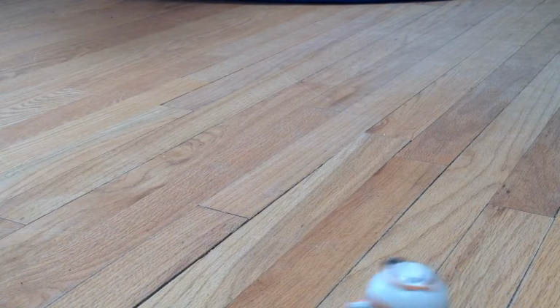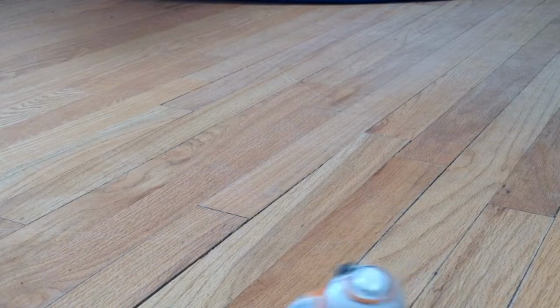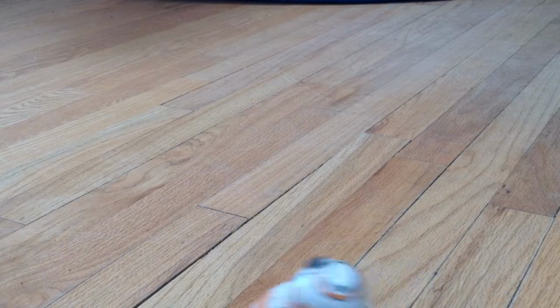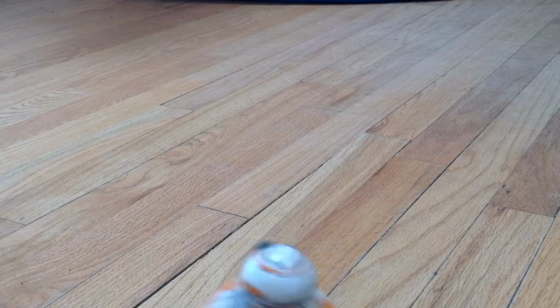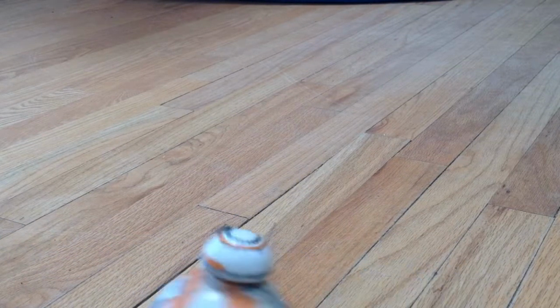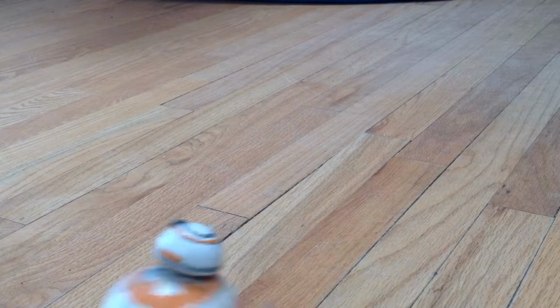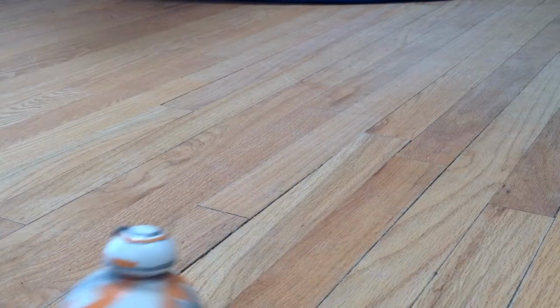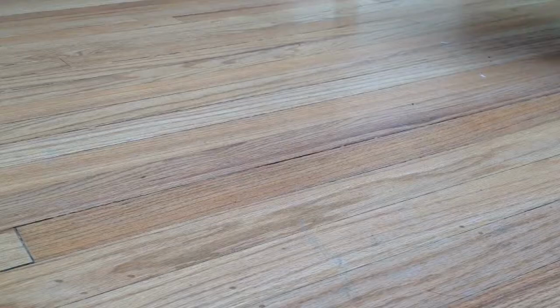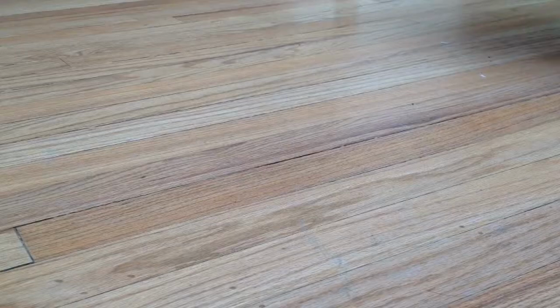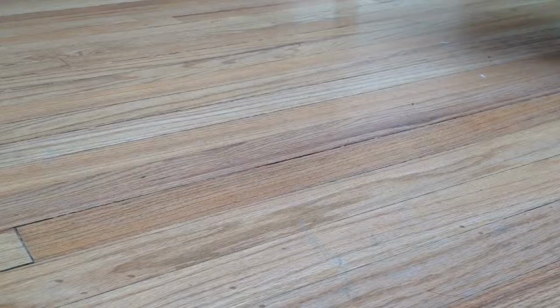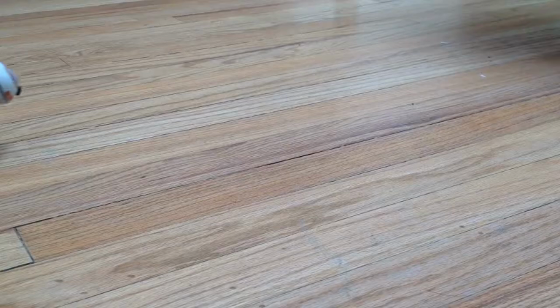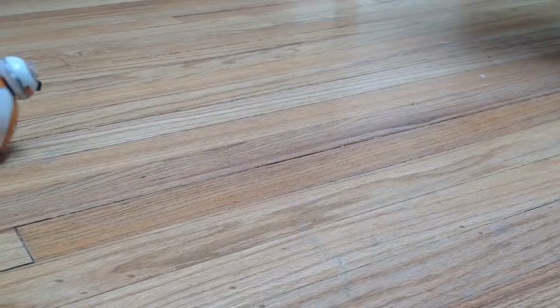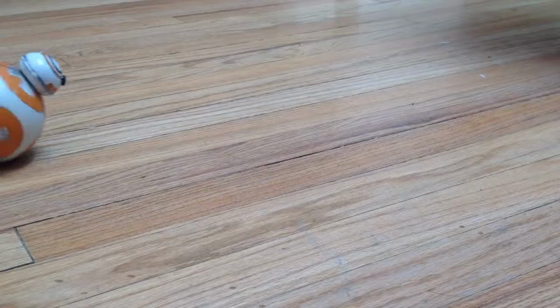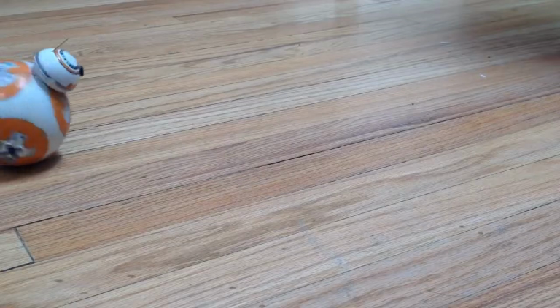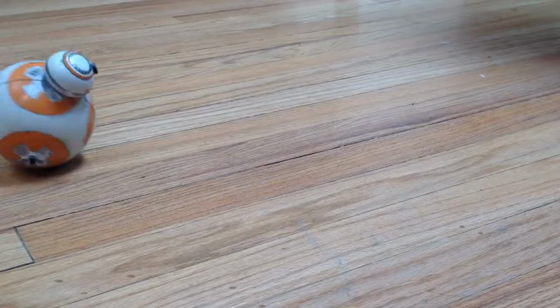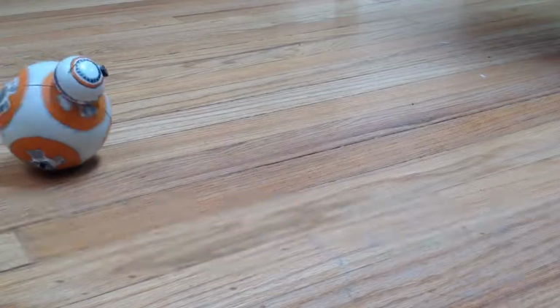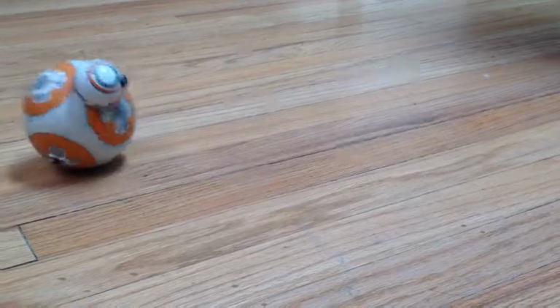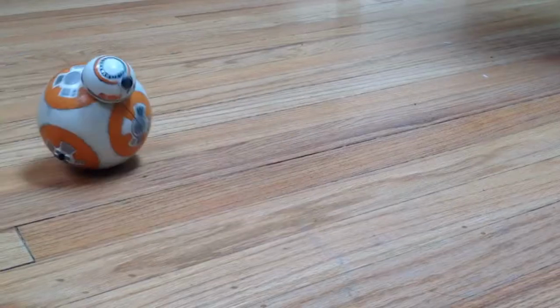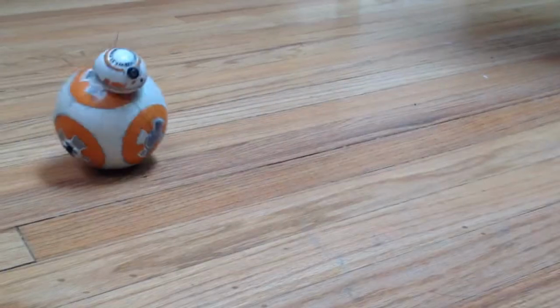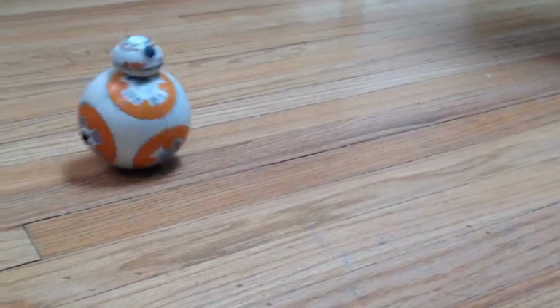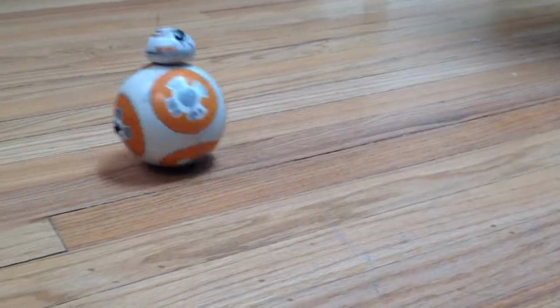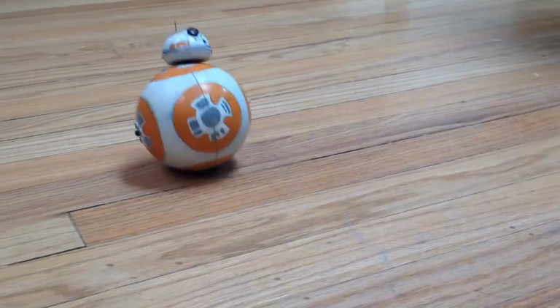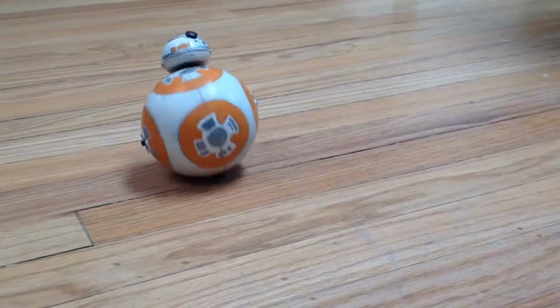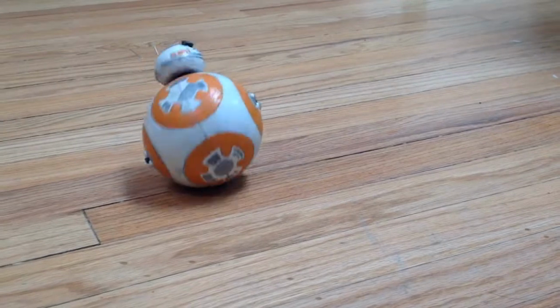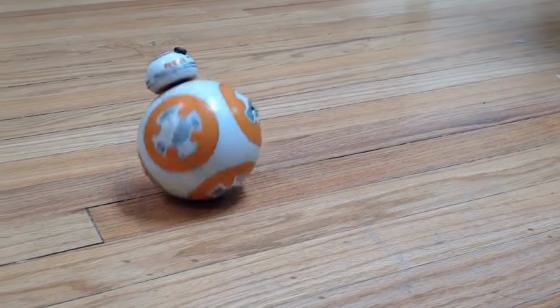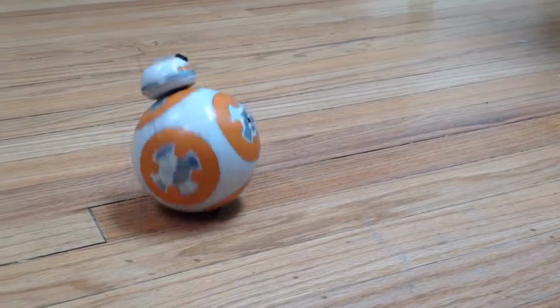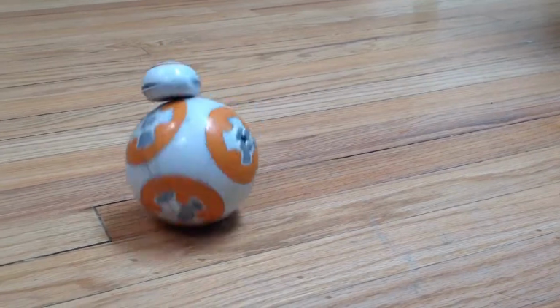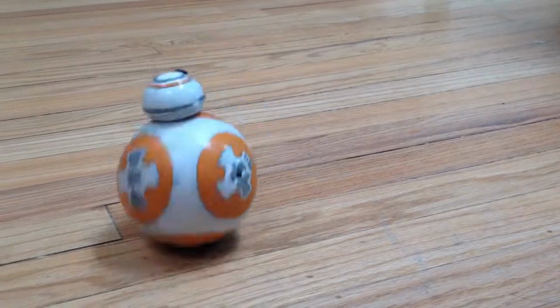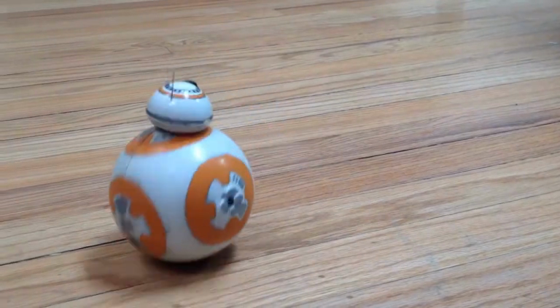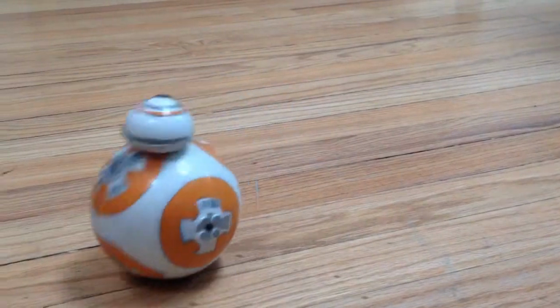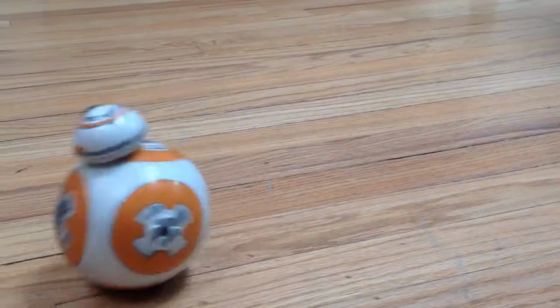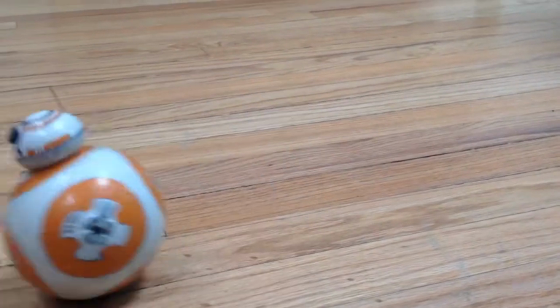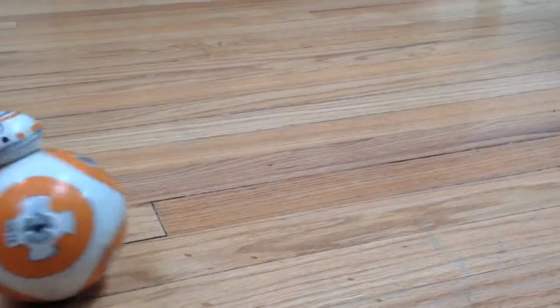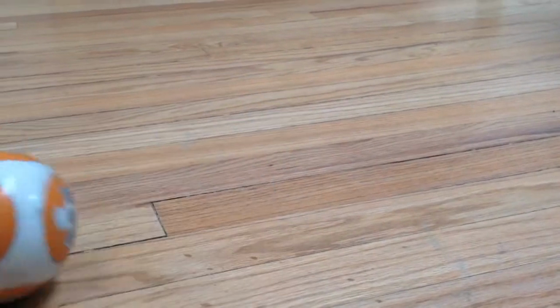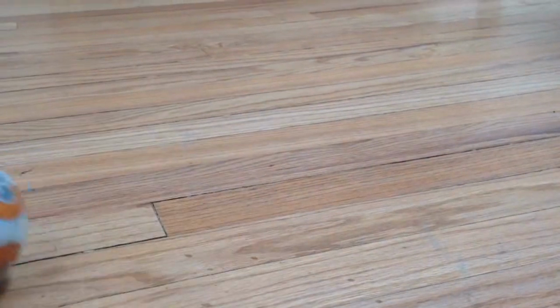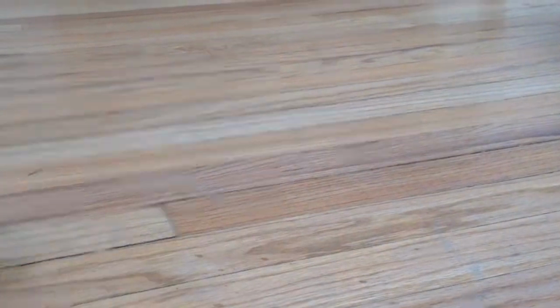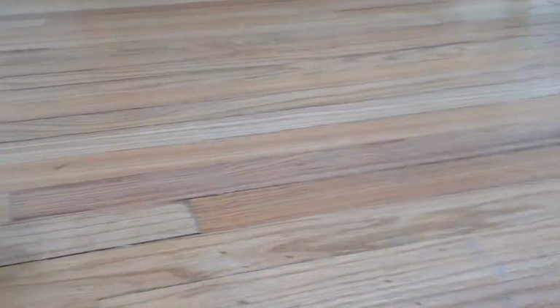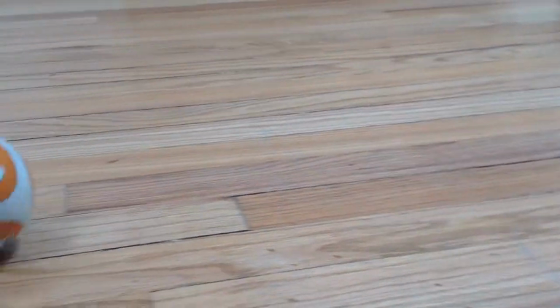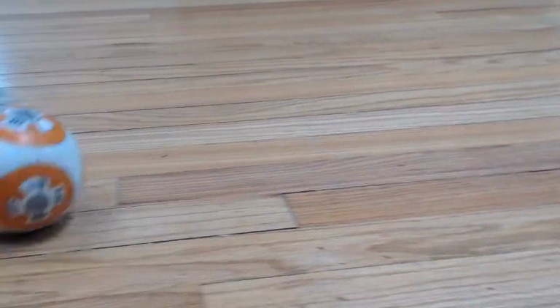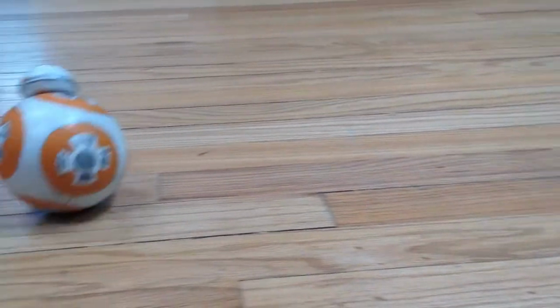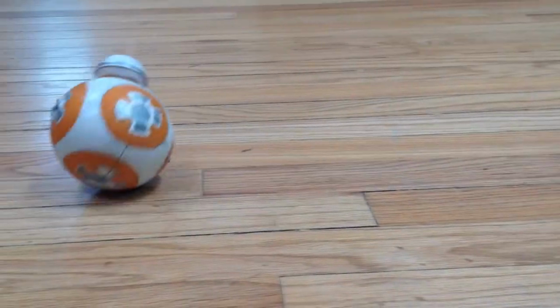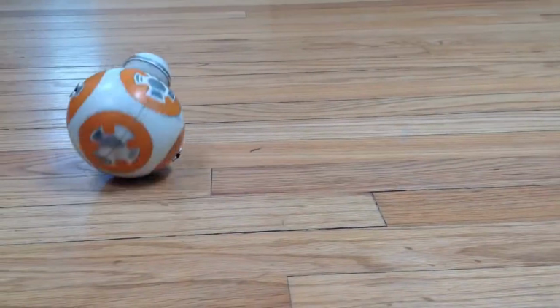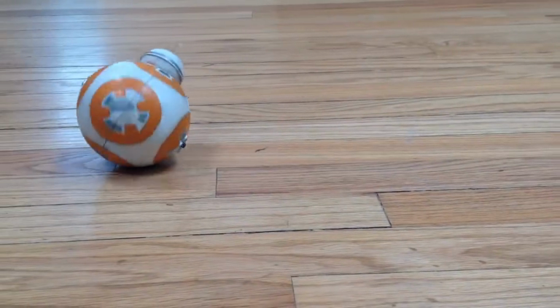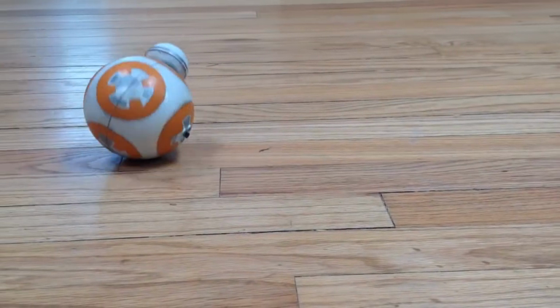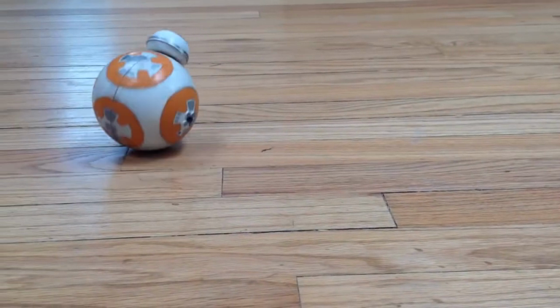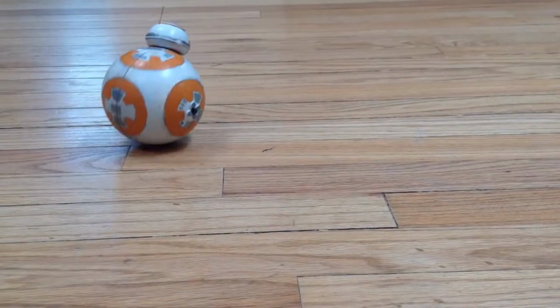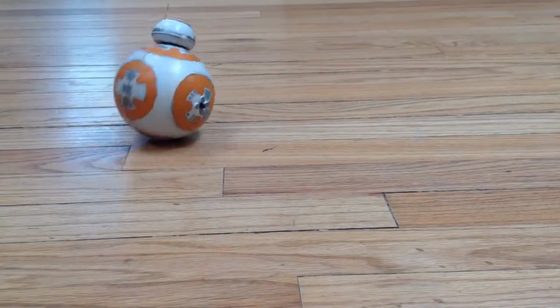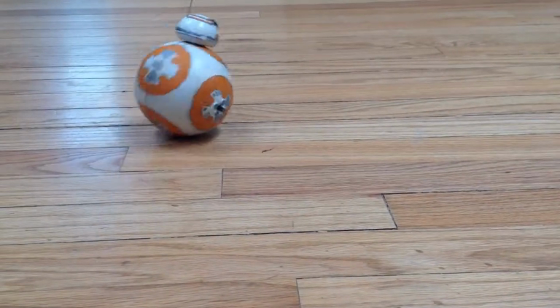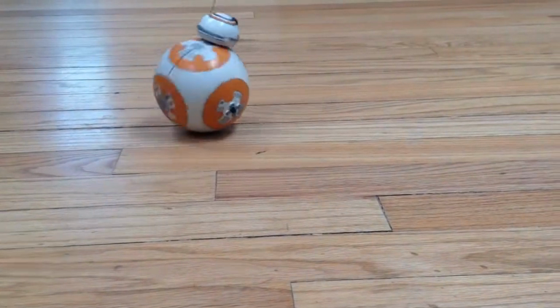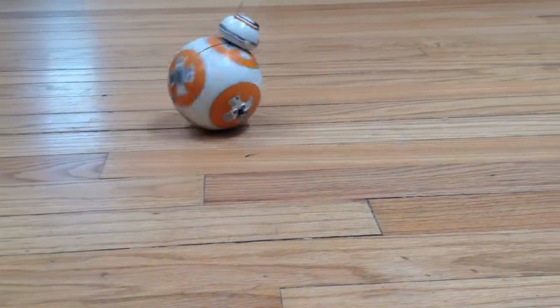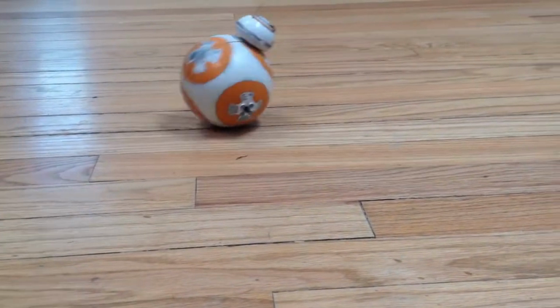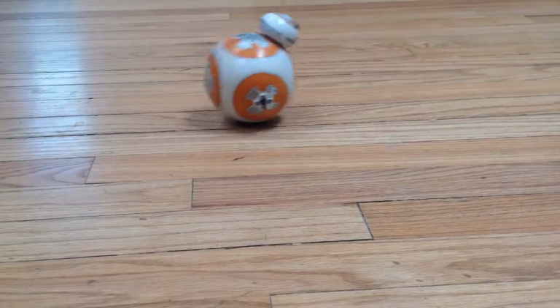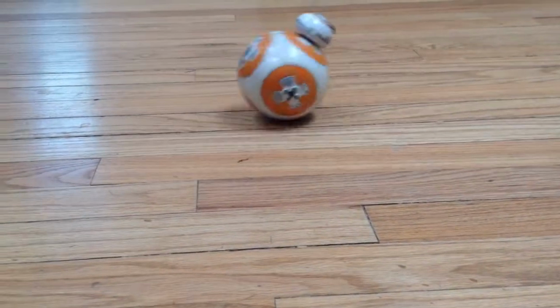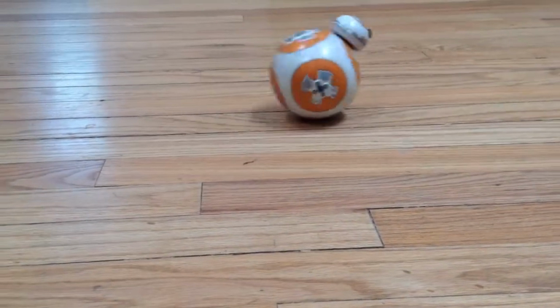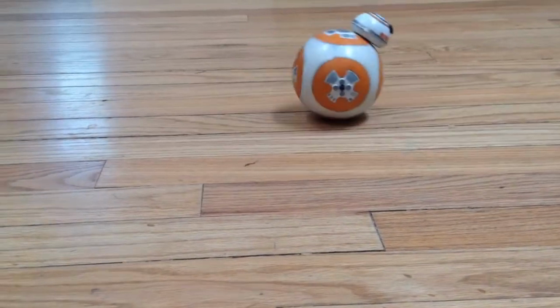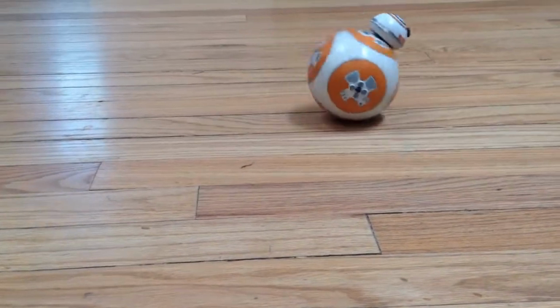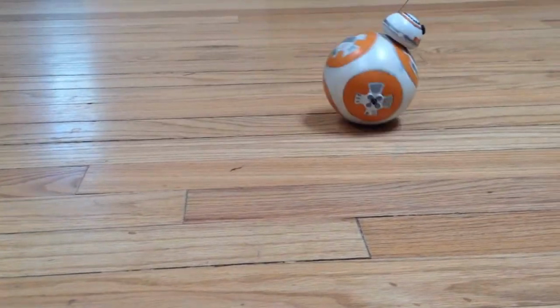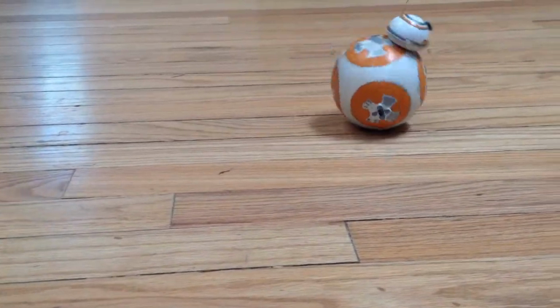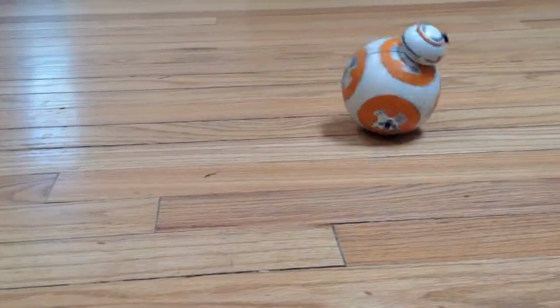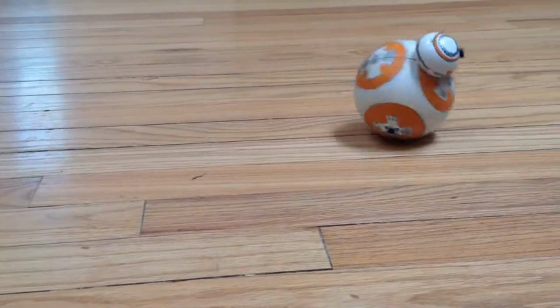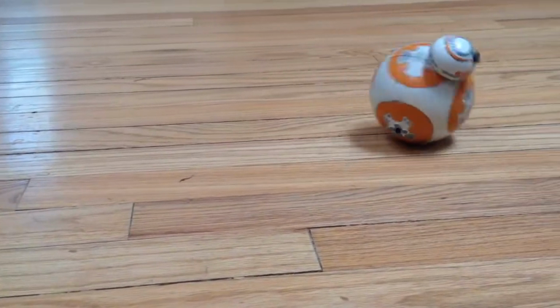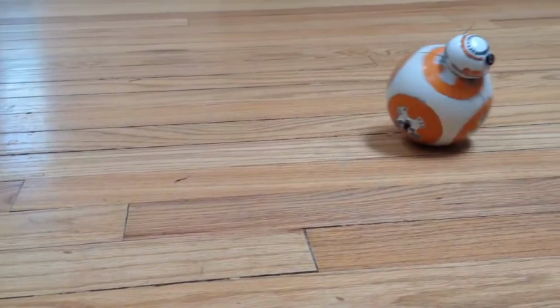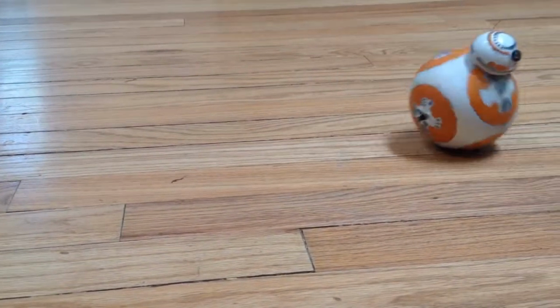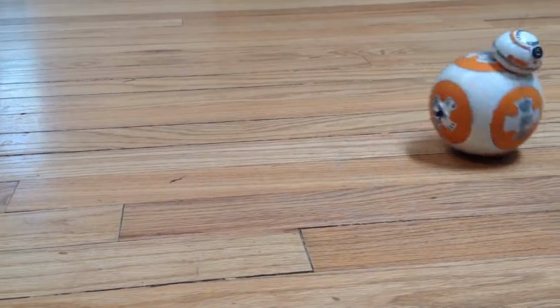So here's the Lego BB-8. His head is actually not Lego — it's a ping pong ball, a steel bearing, and a piece of foam board.